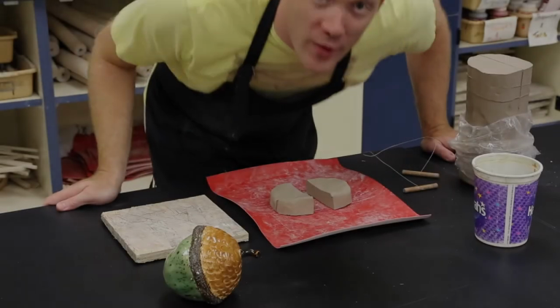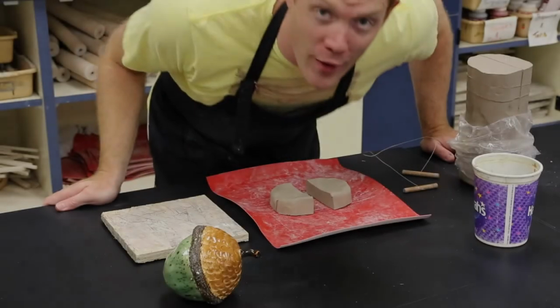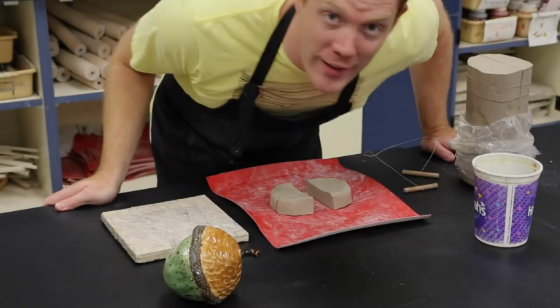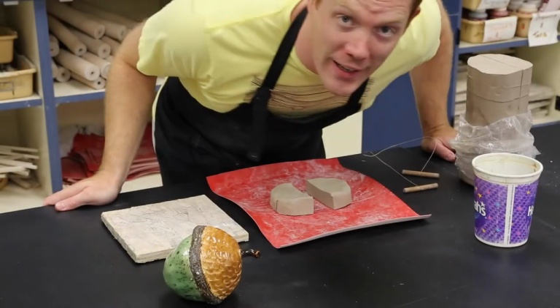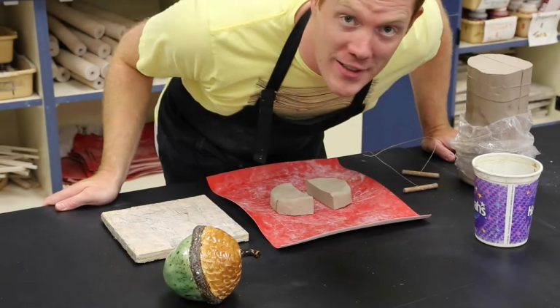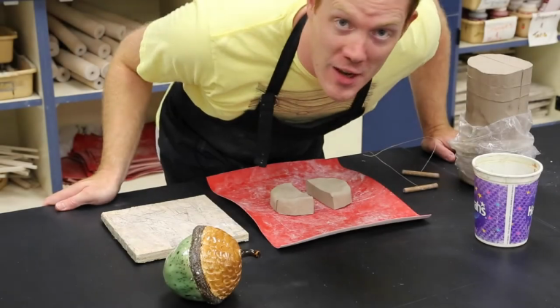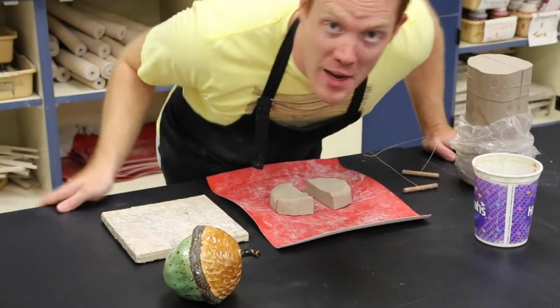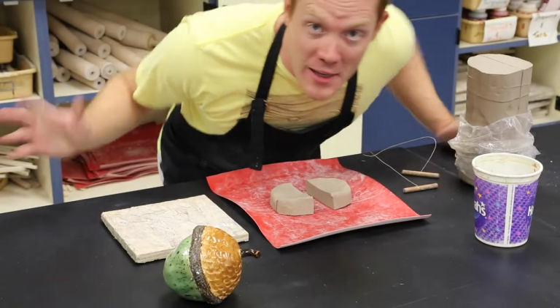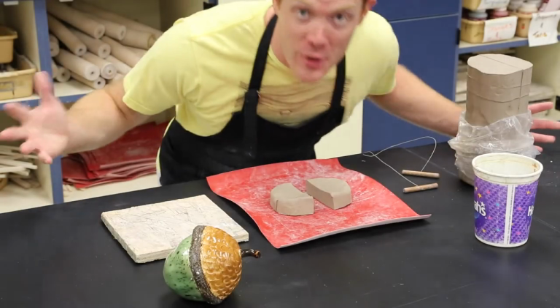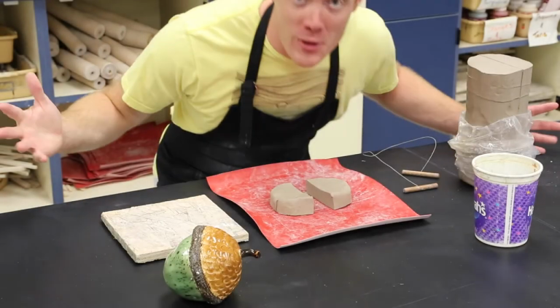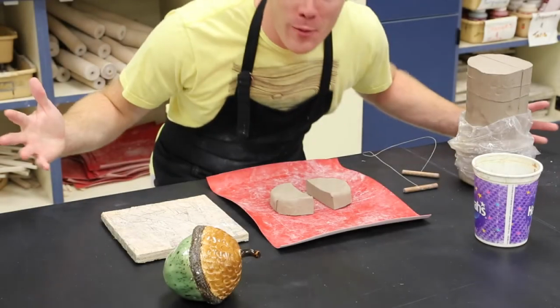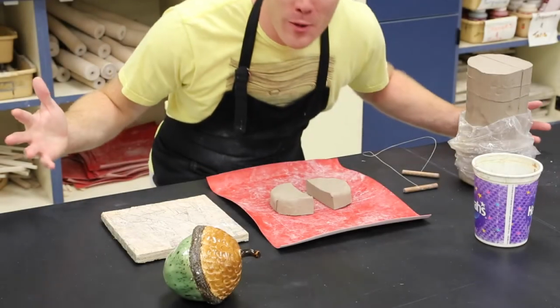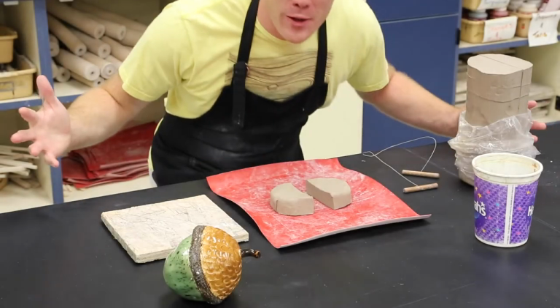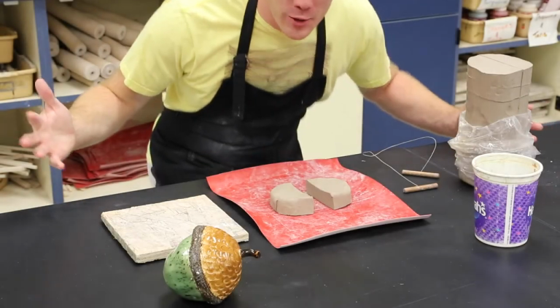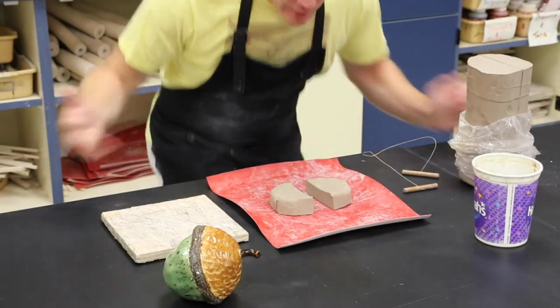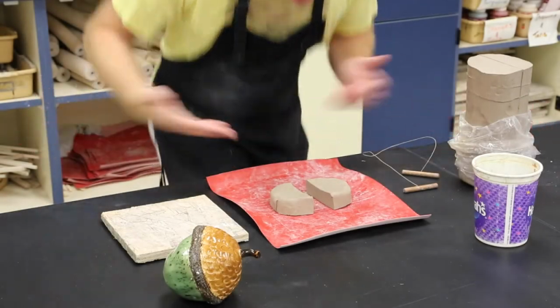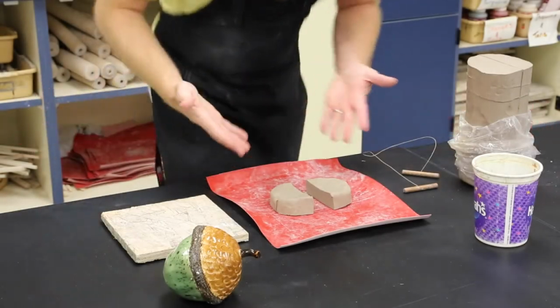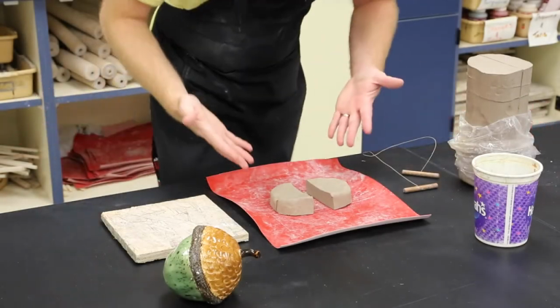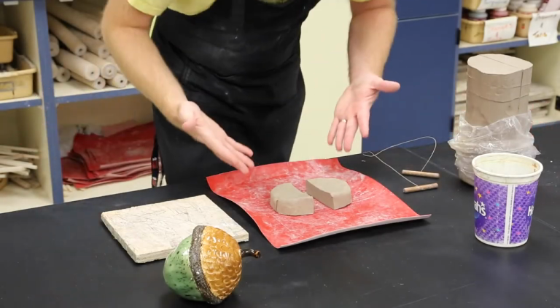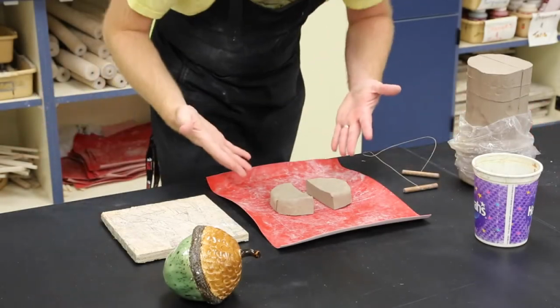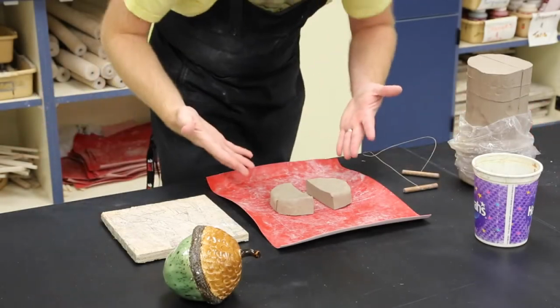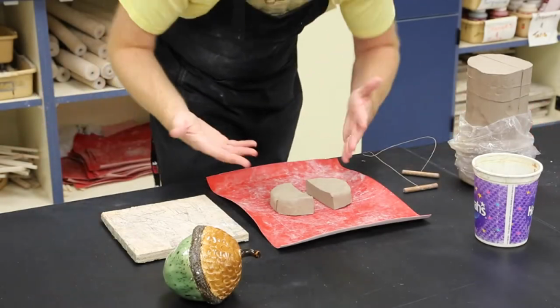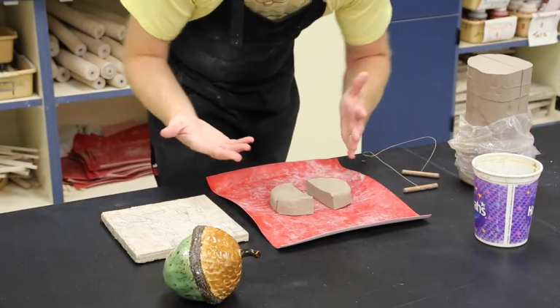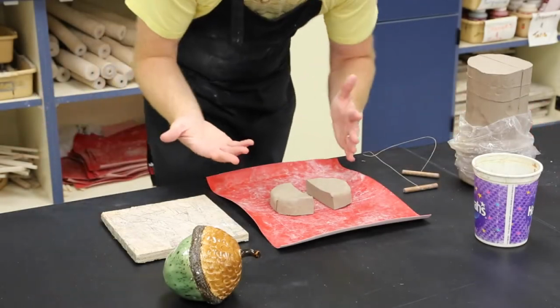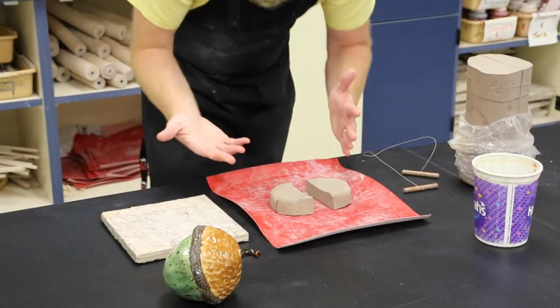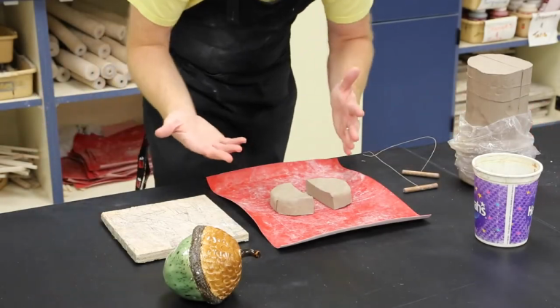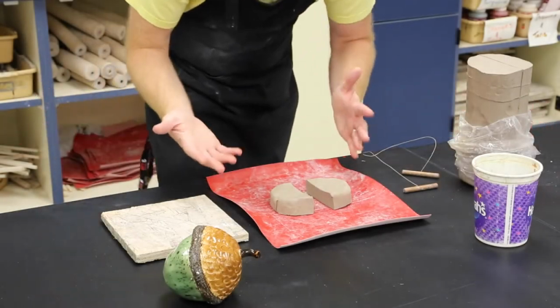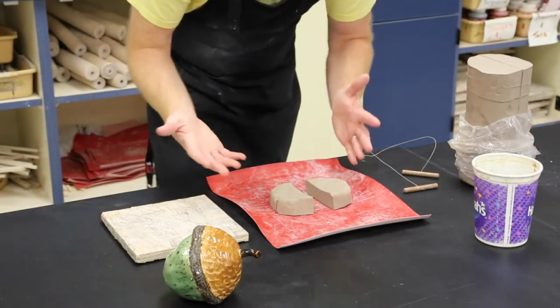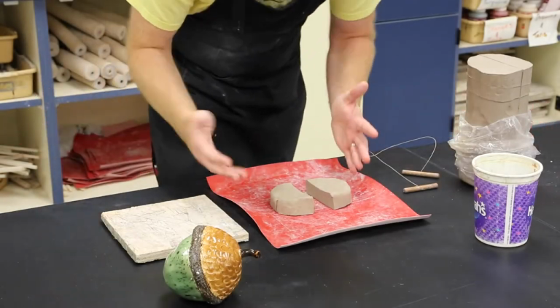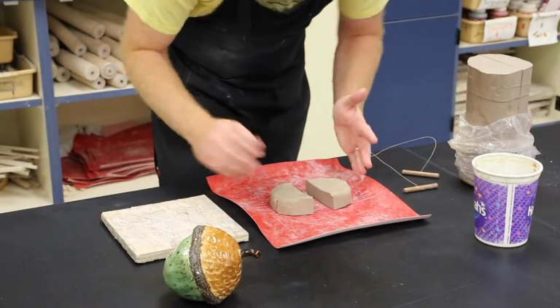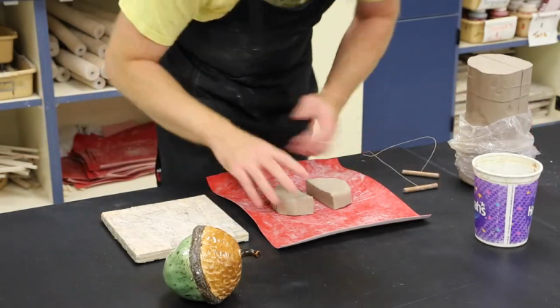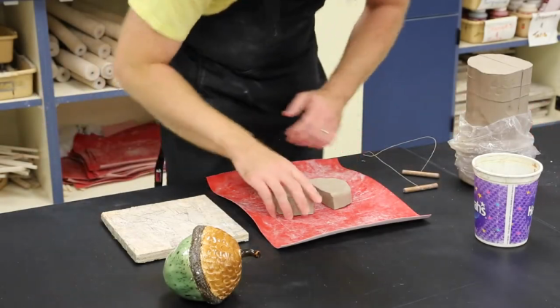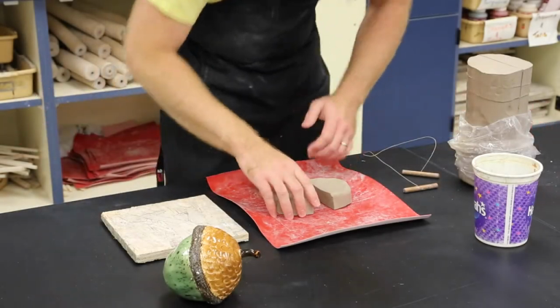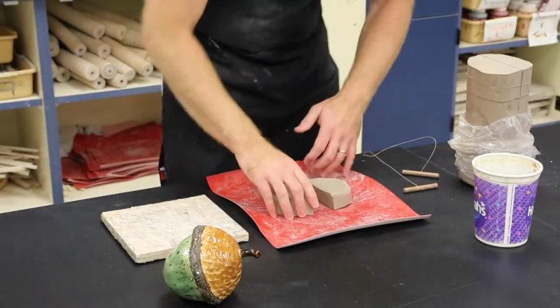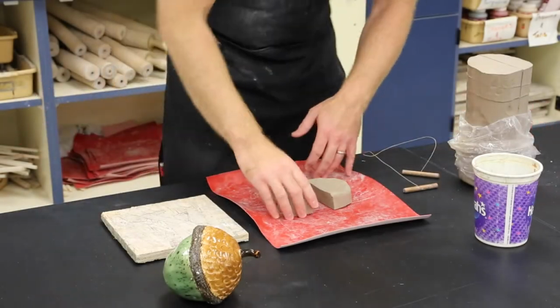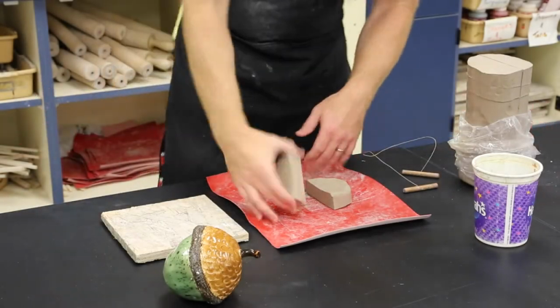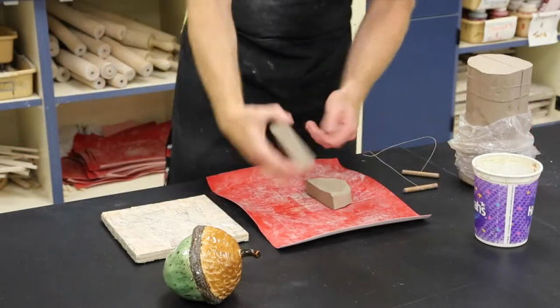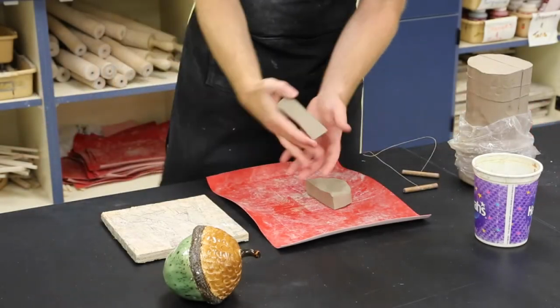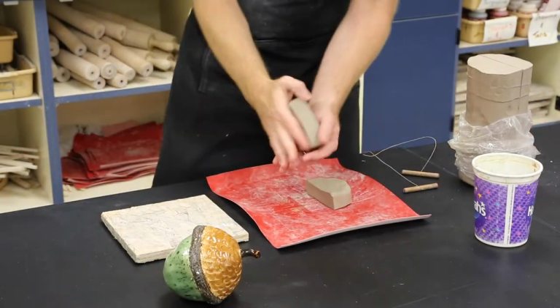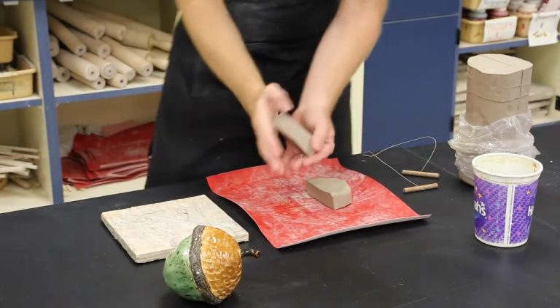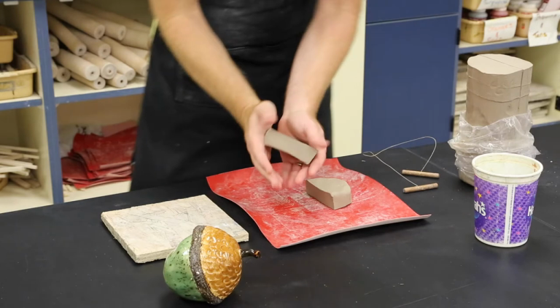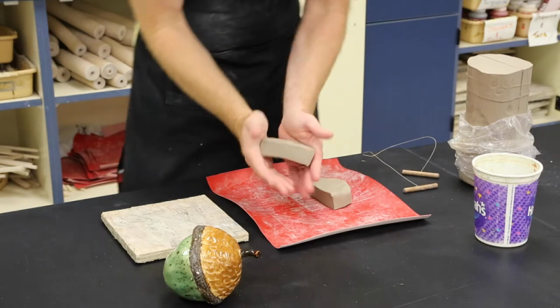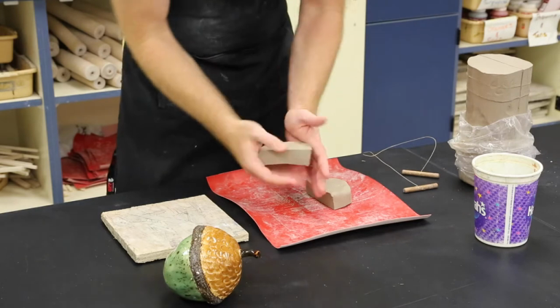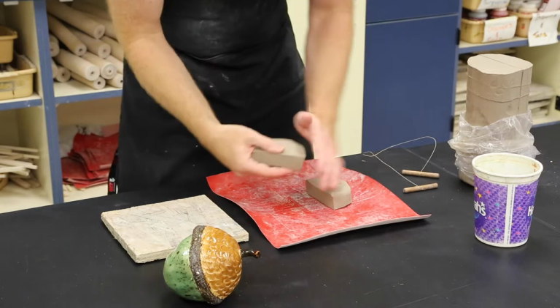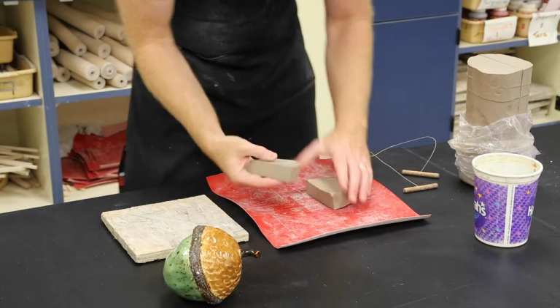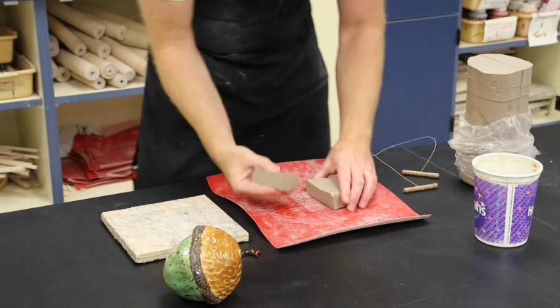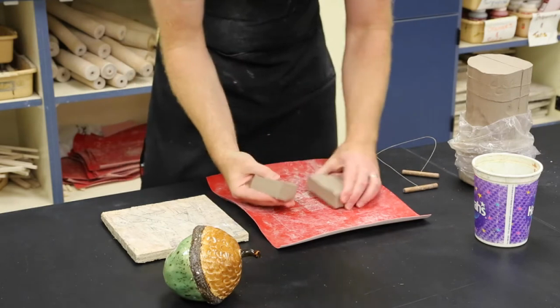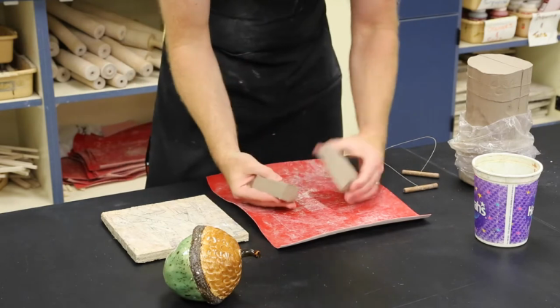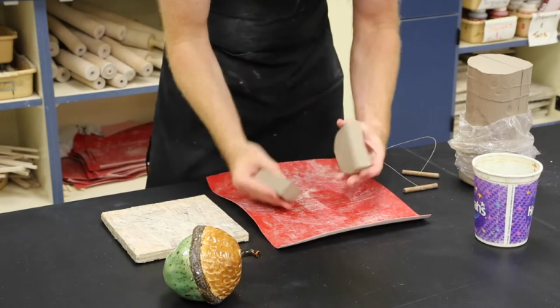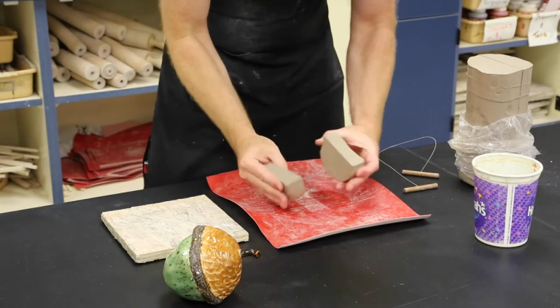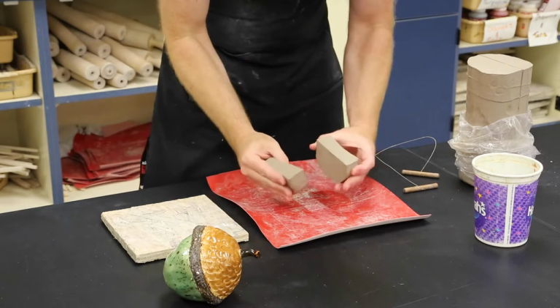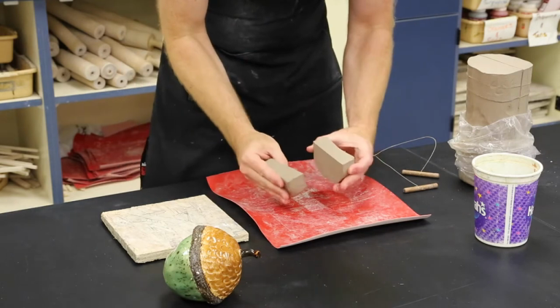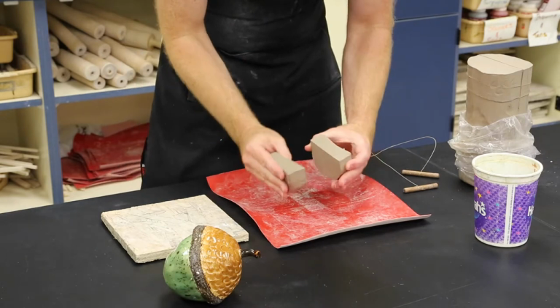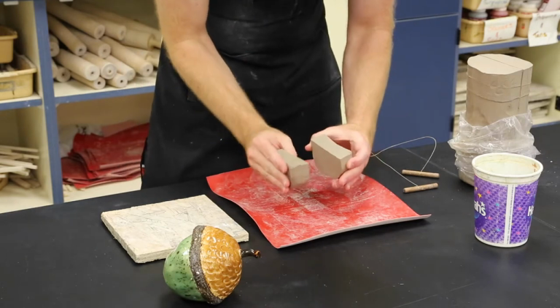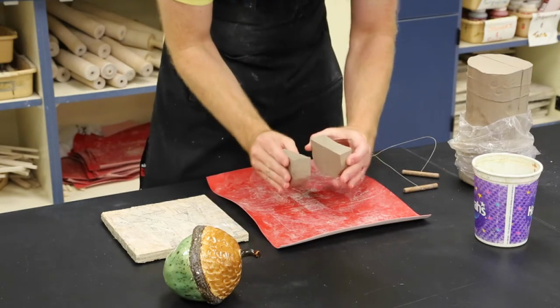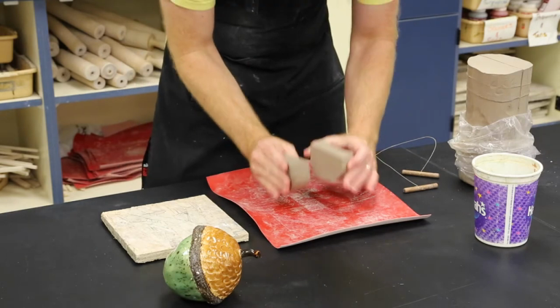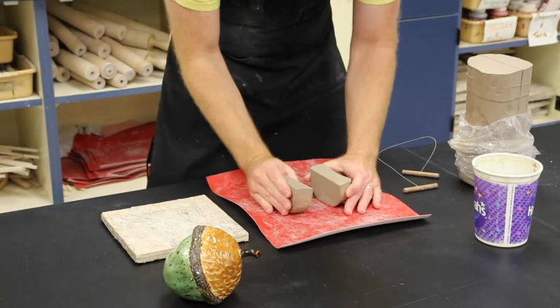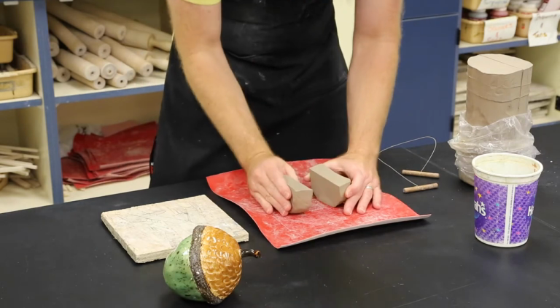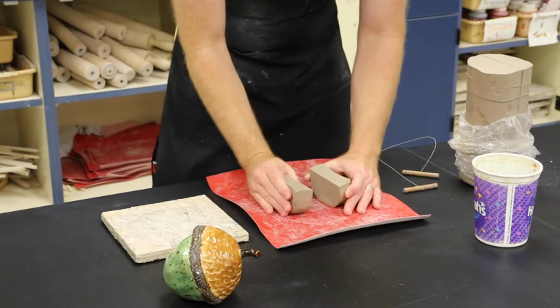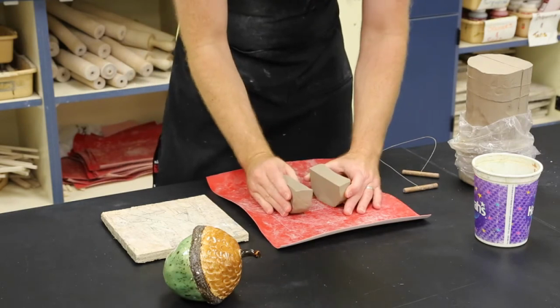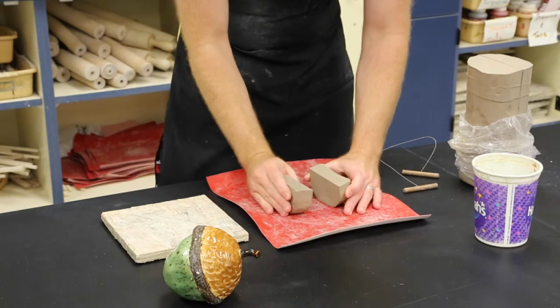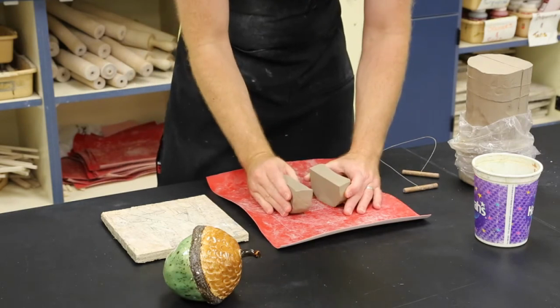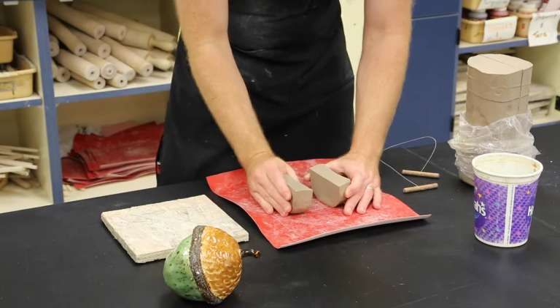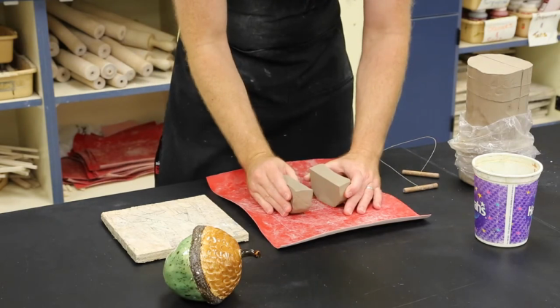Alright guys, here's how we're going to do this. We're going to create a clay maraca. We have two hunks of clay — that's what you'll receive.